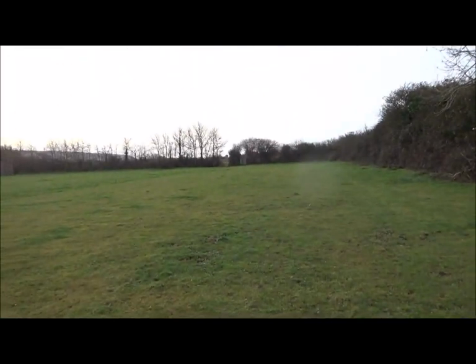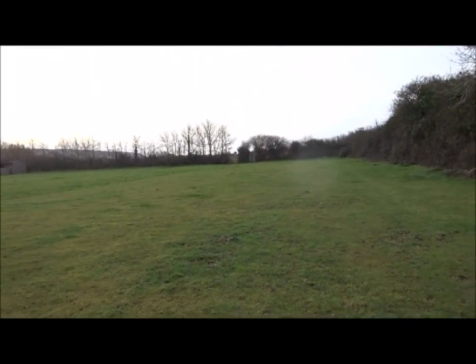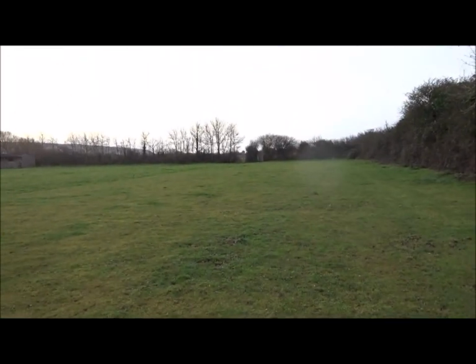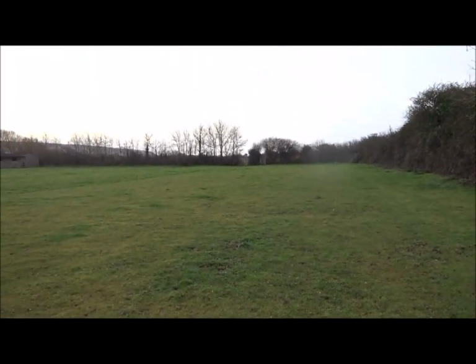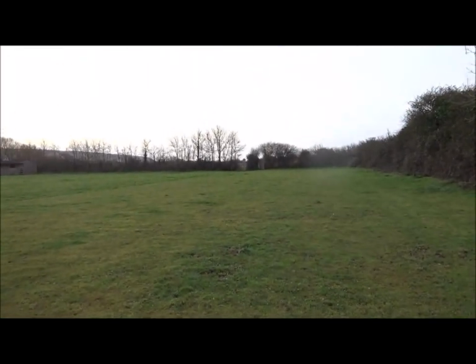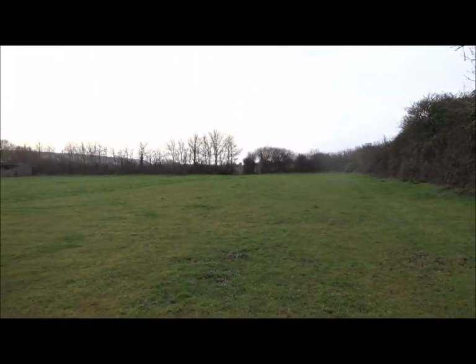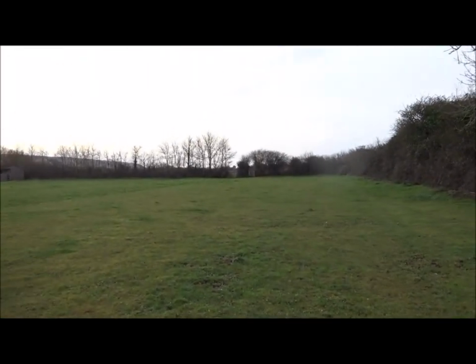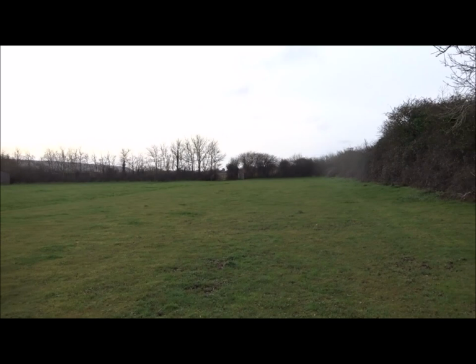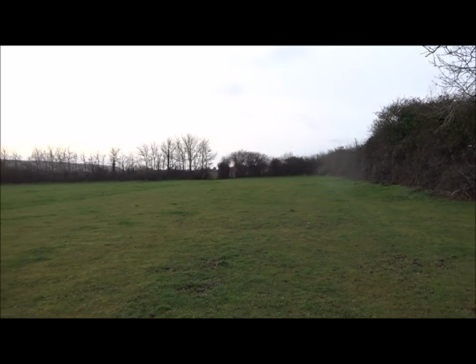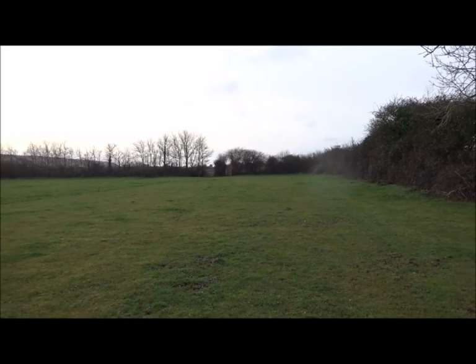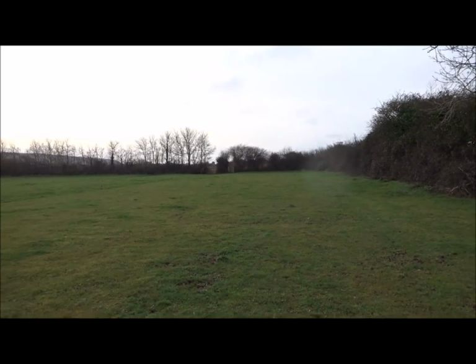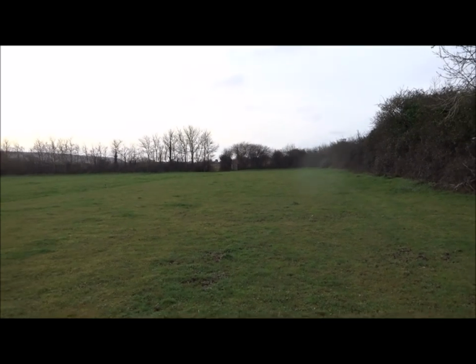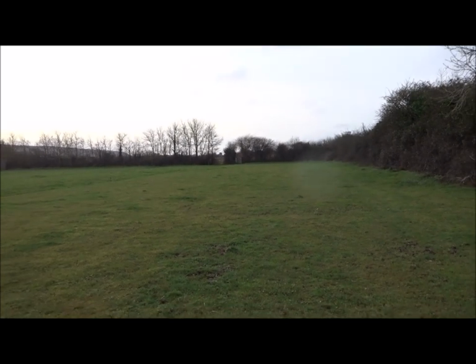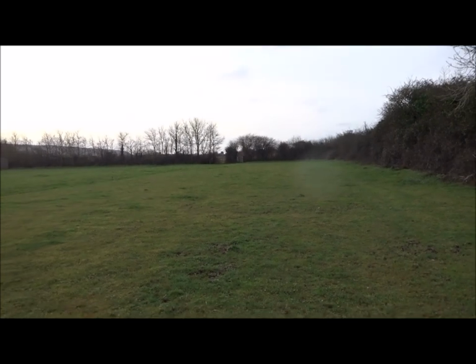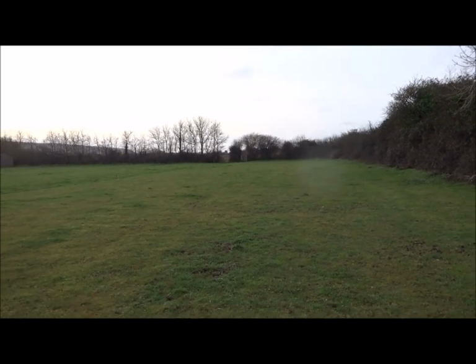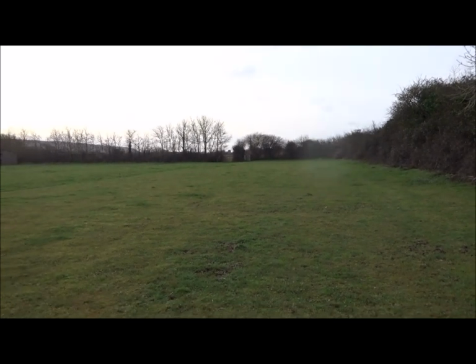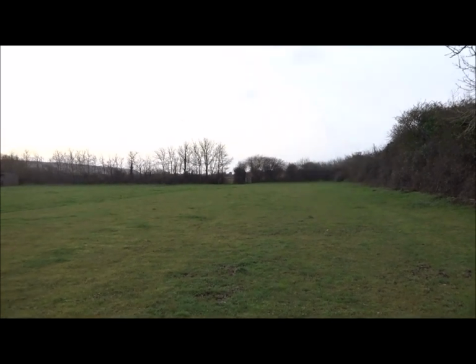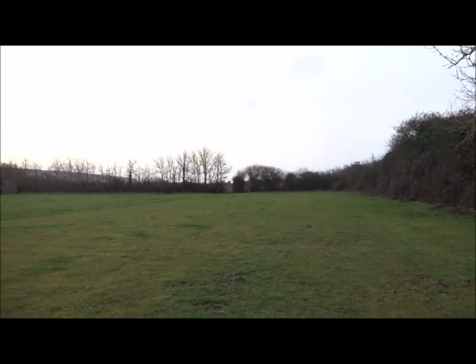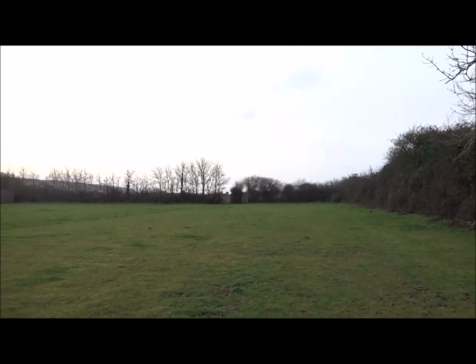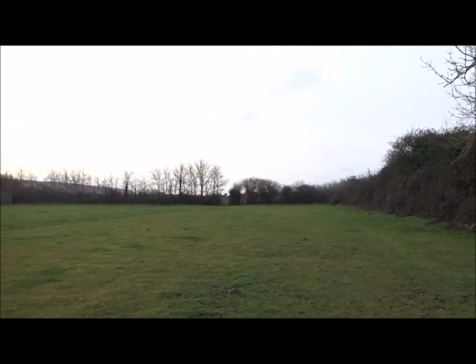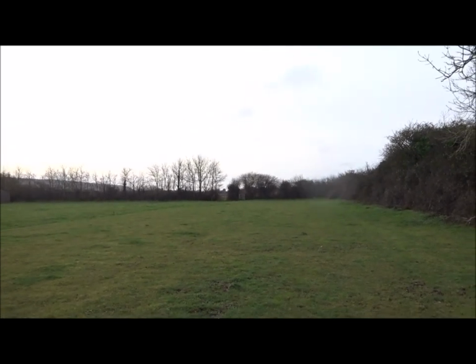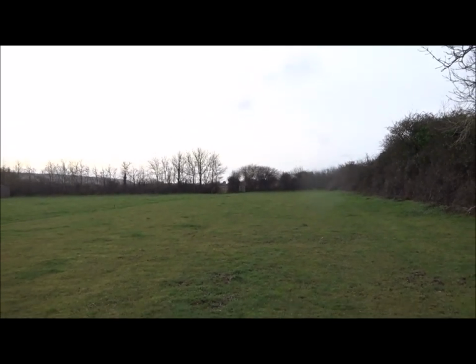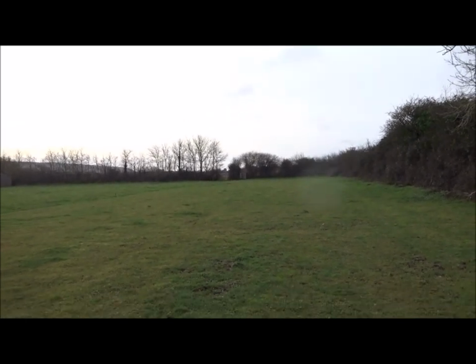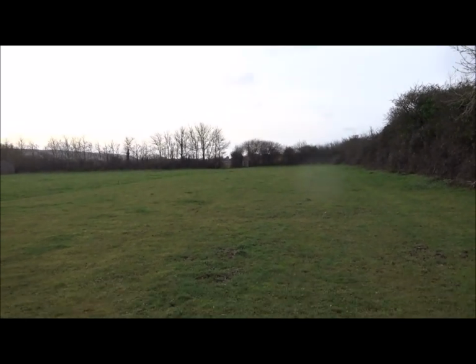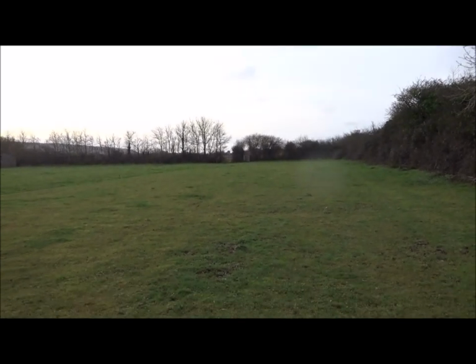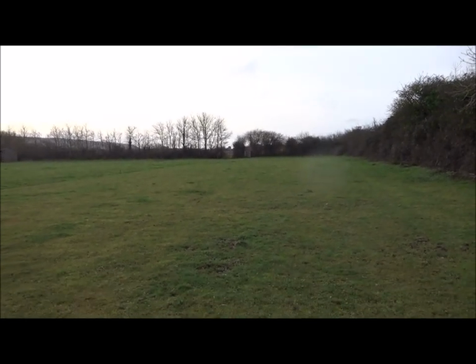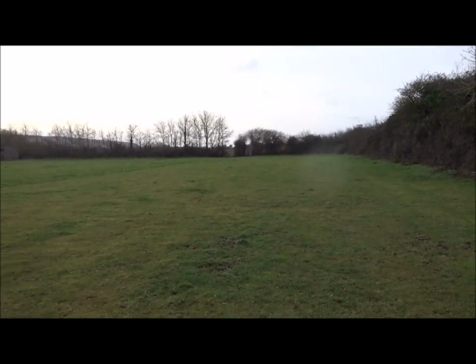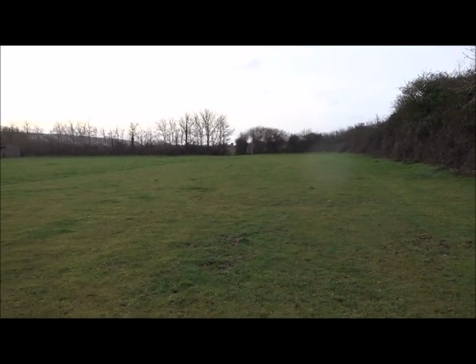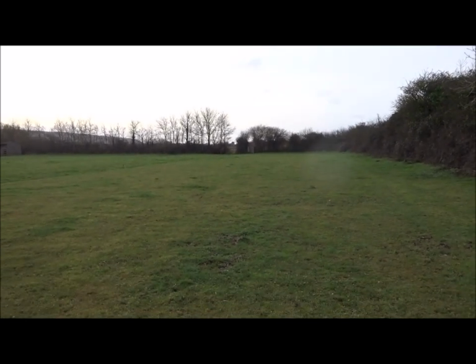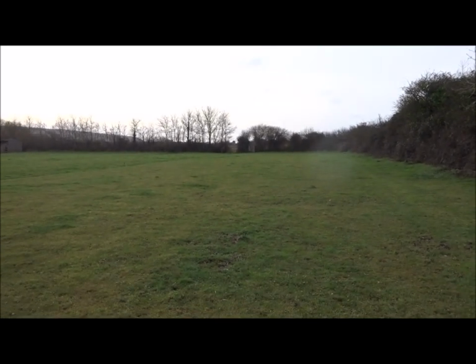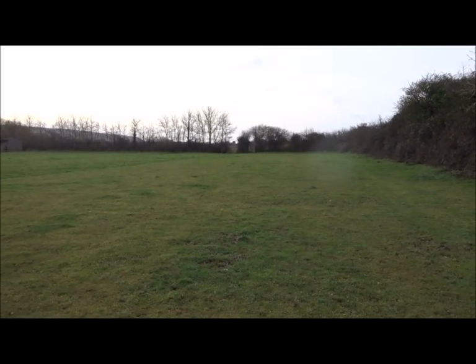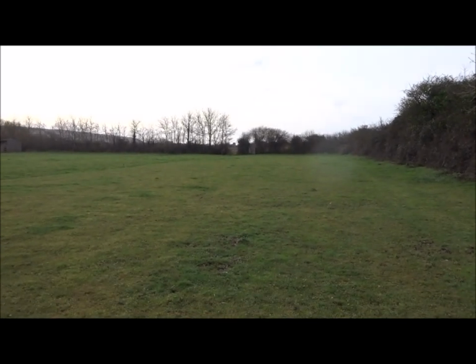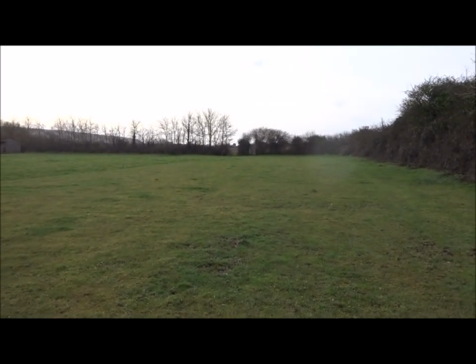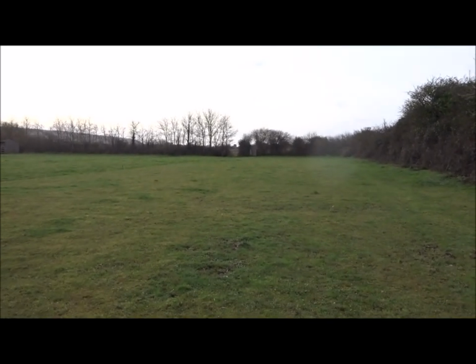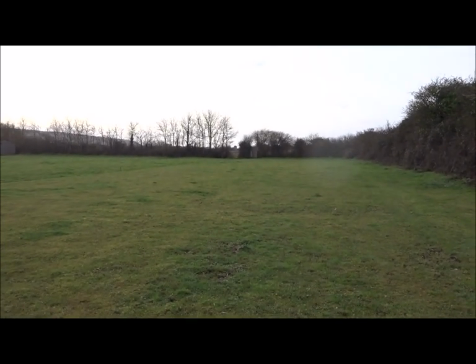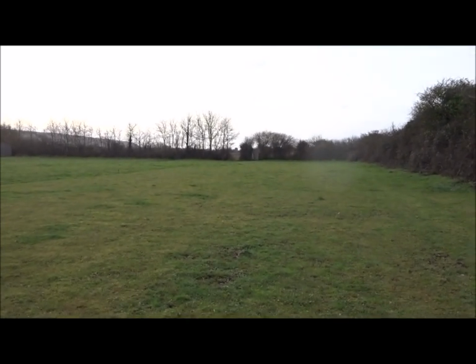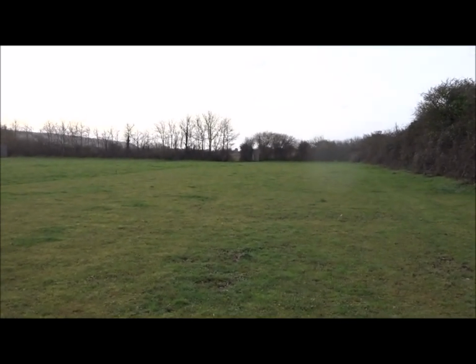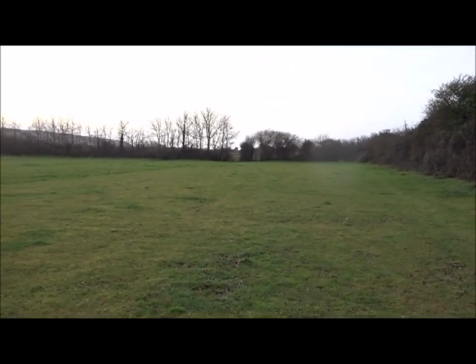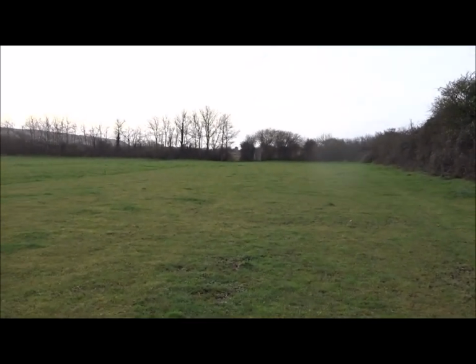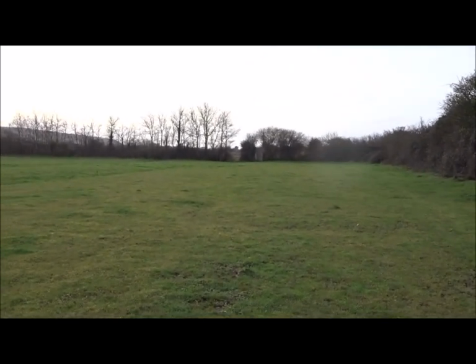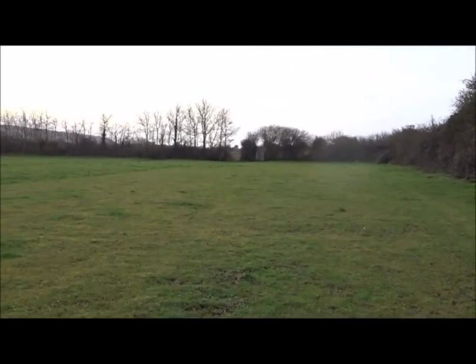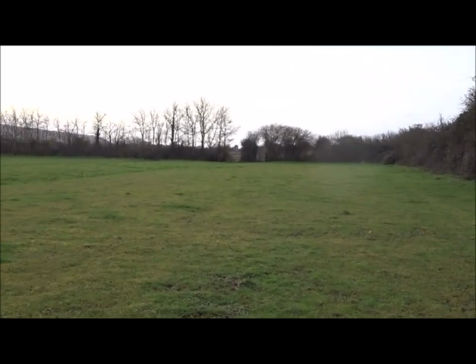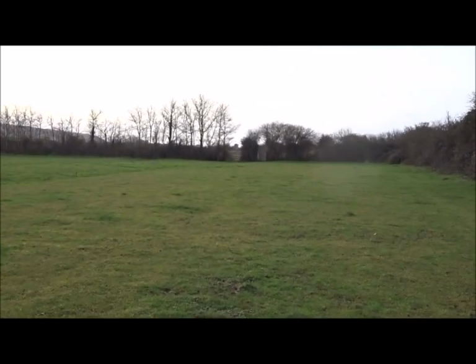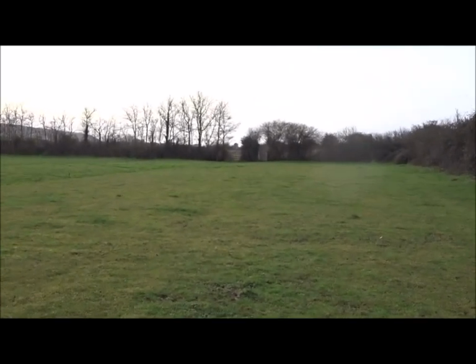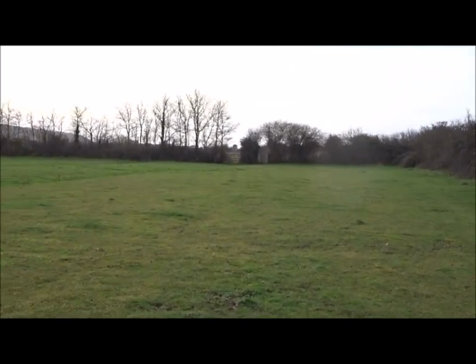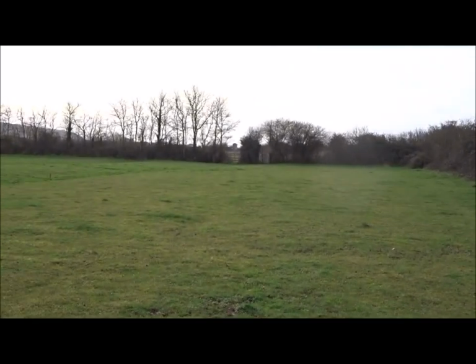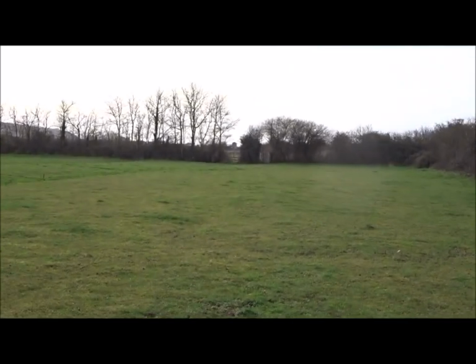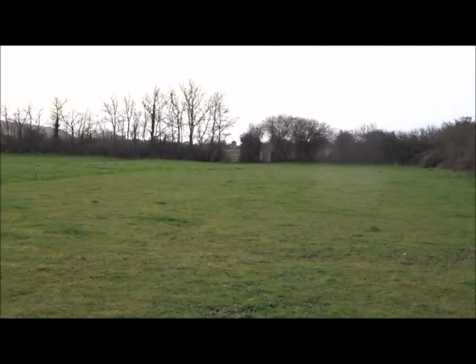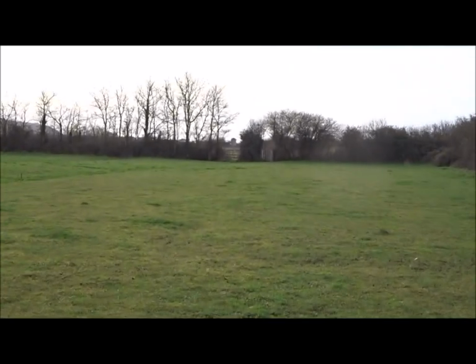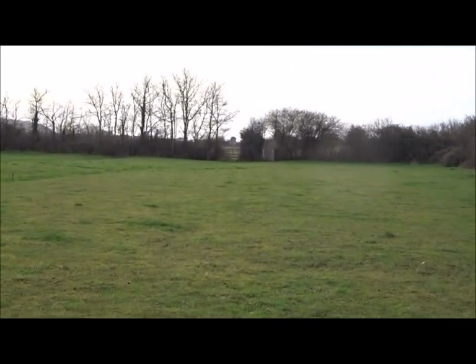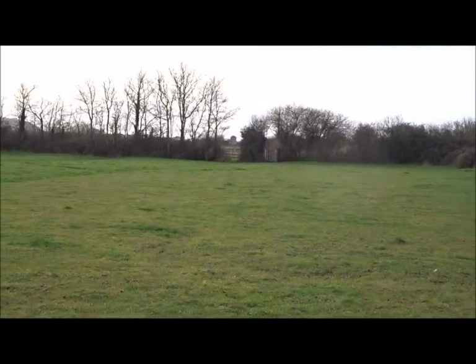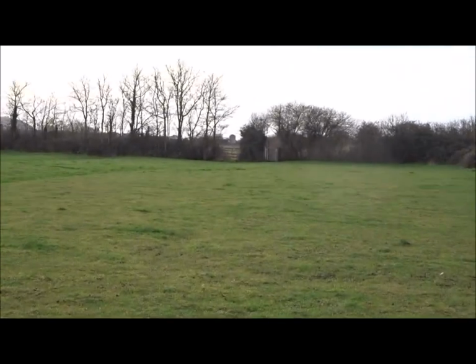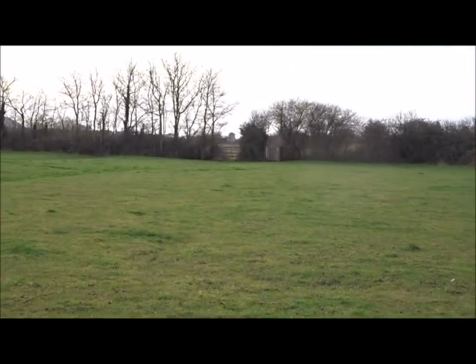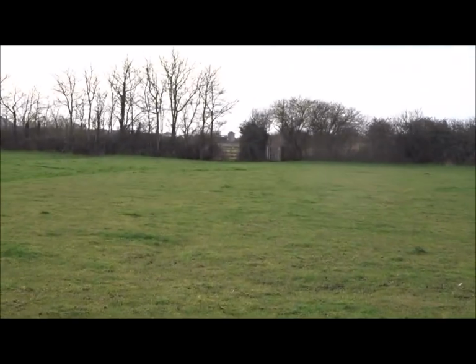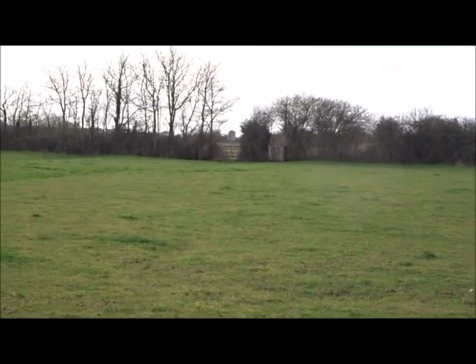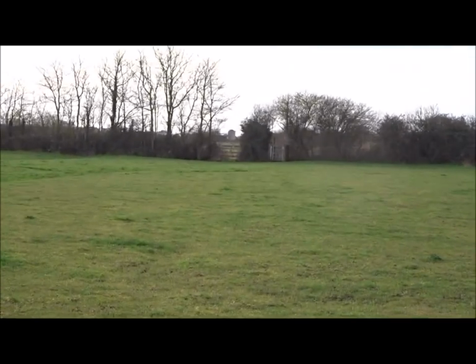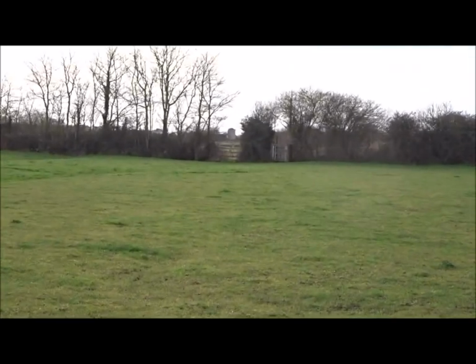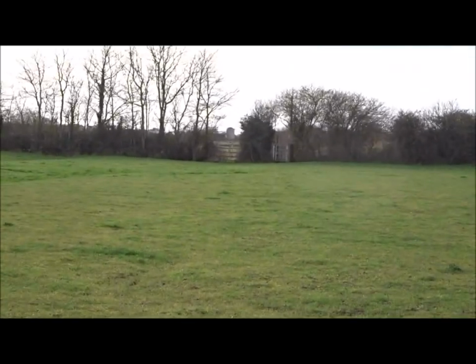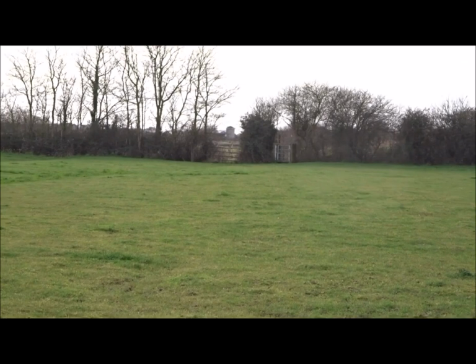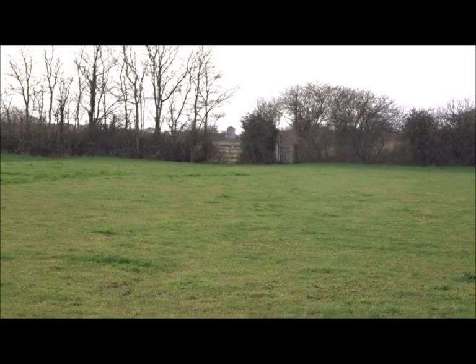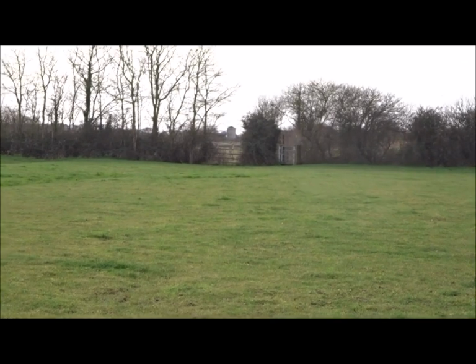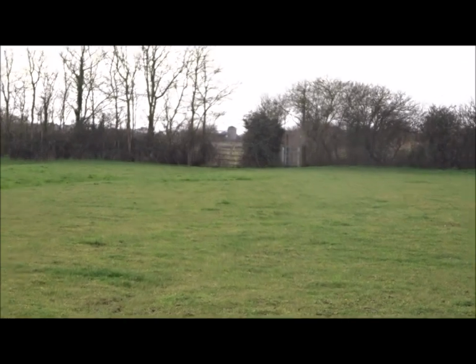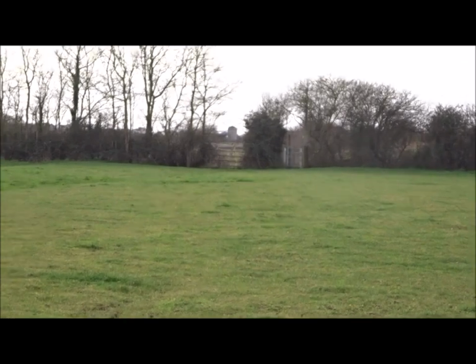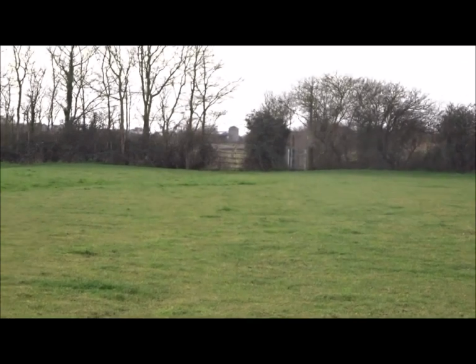I'll try and zoom in. I took a picture with the camera a minute ago.